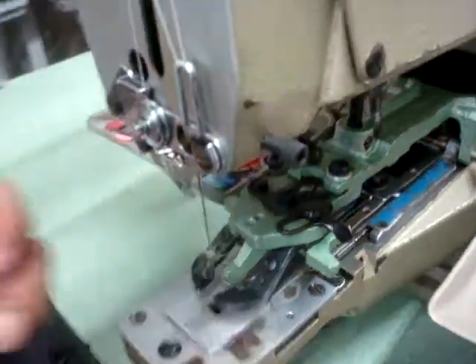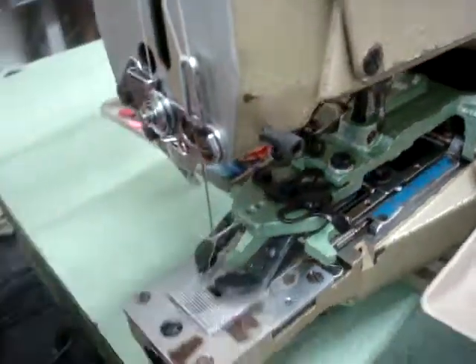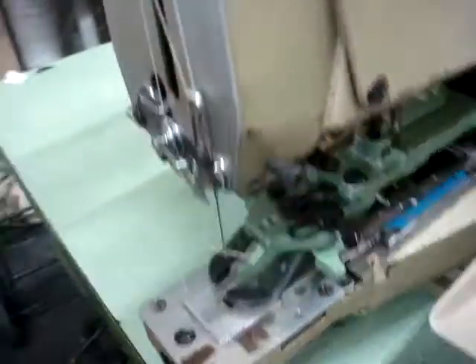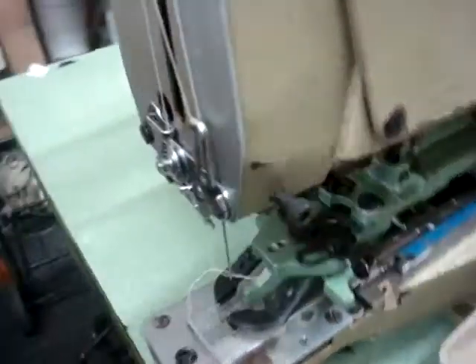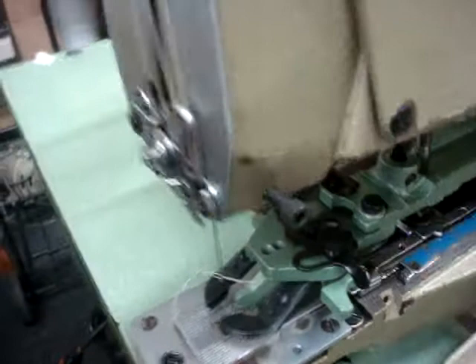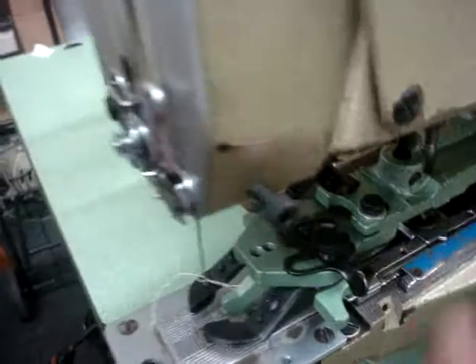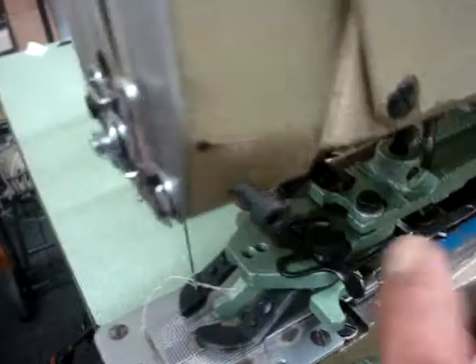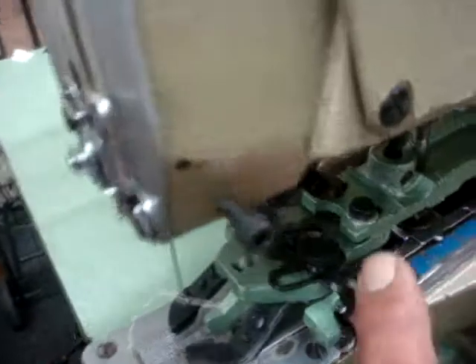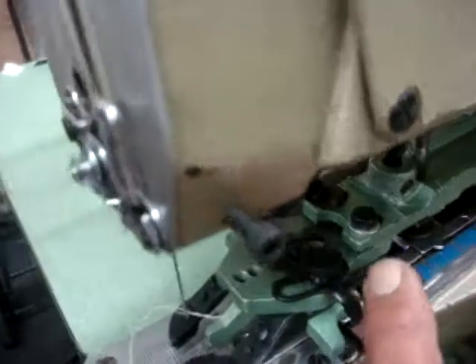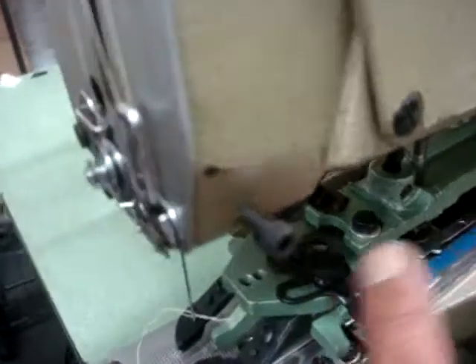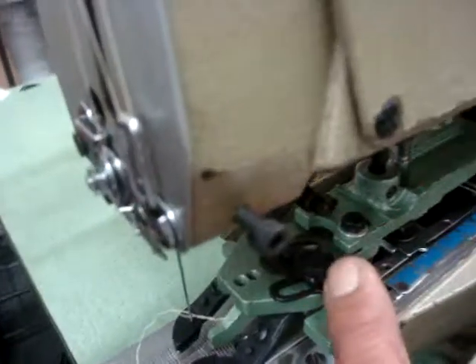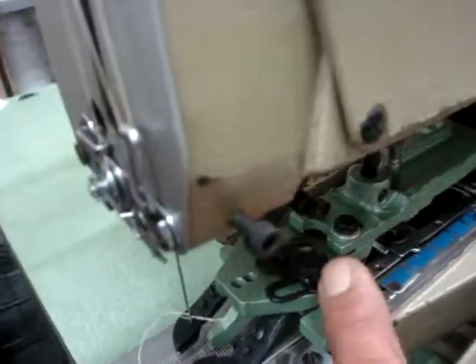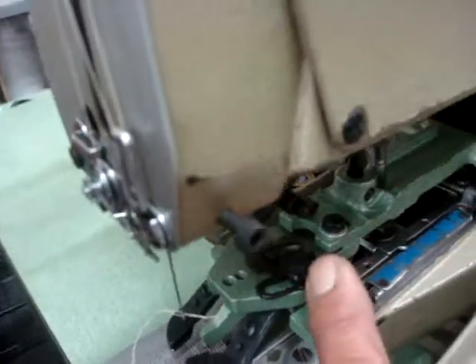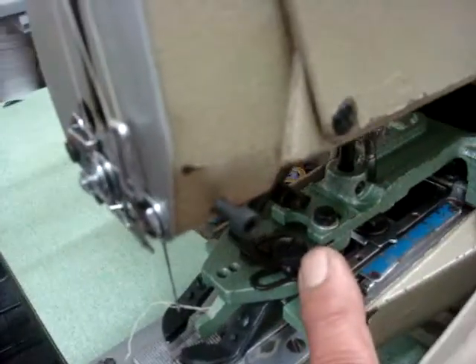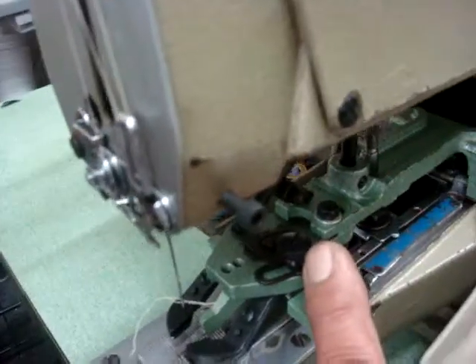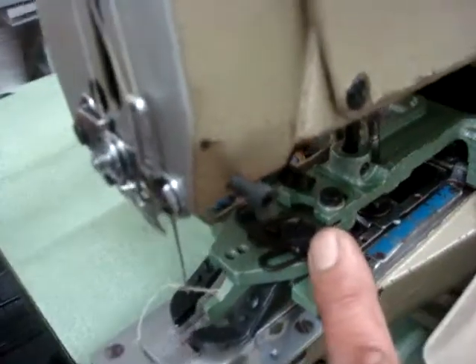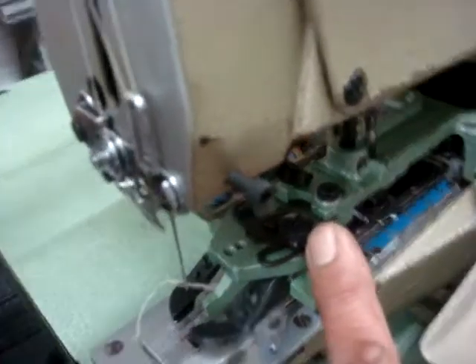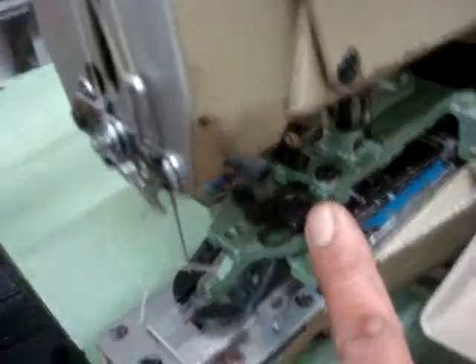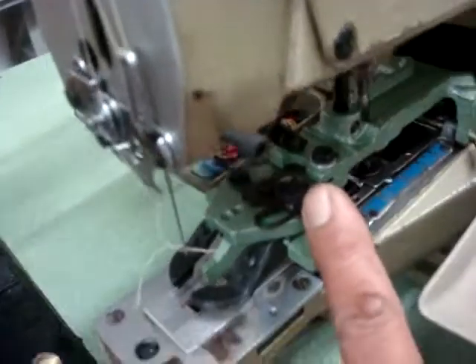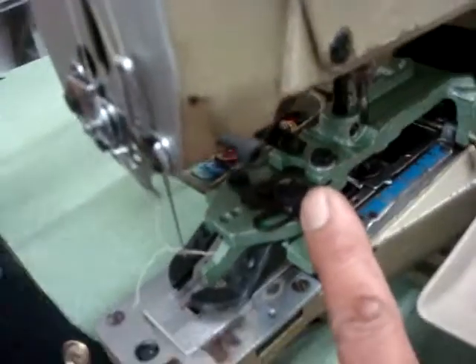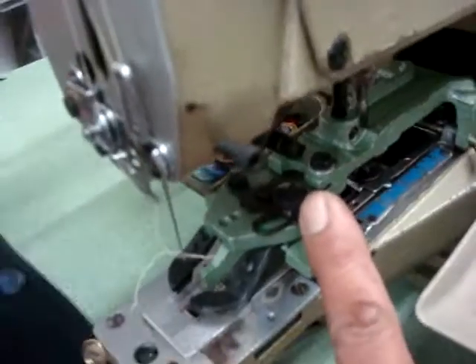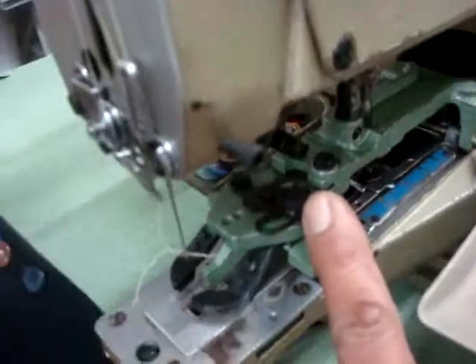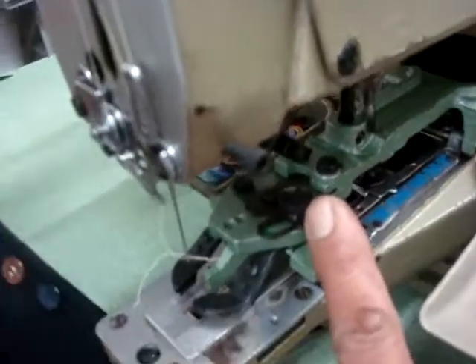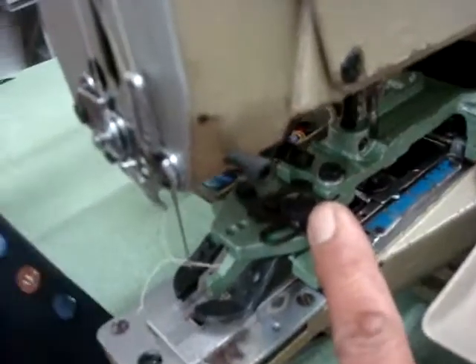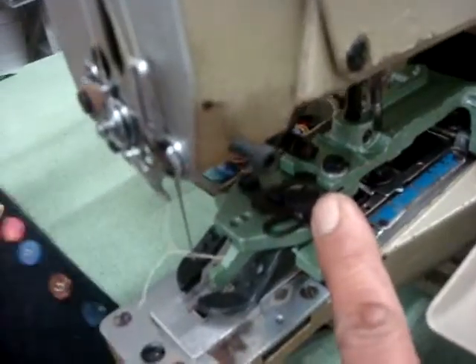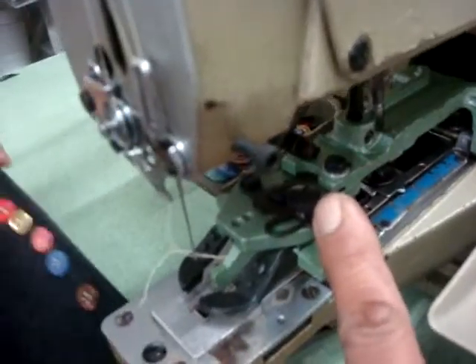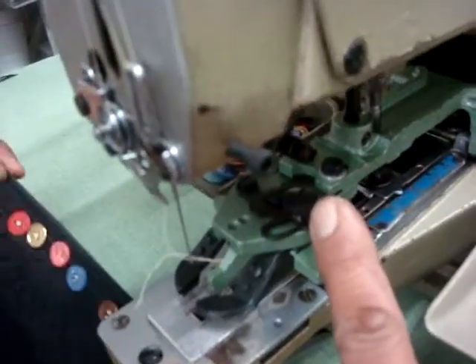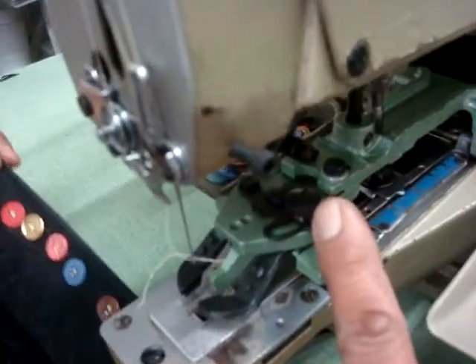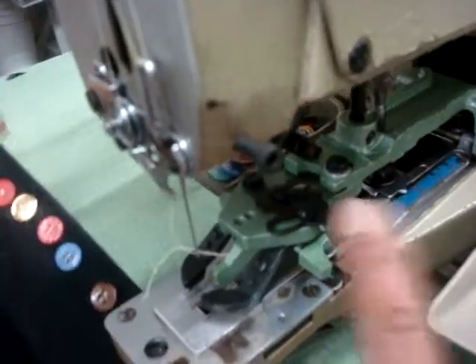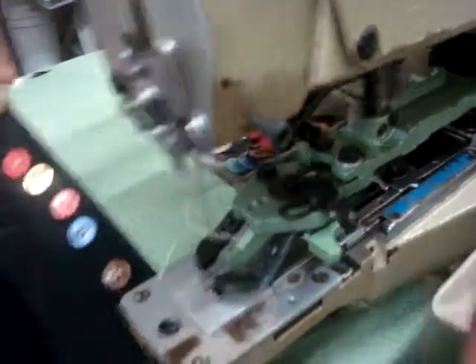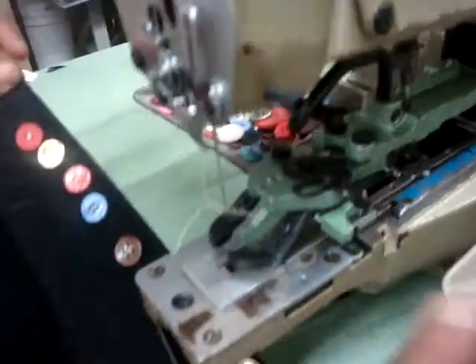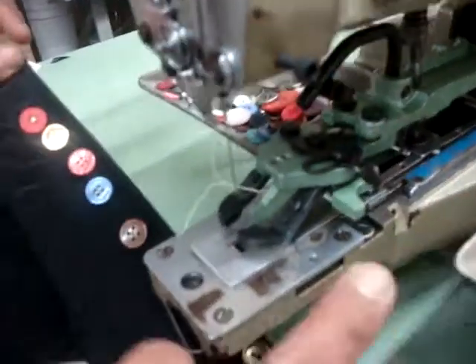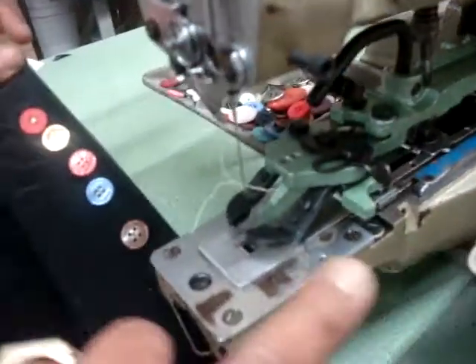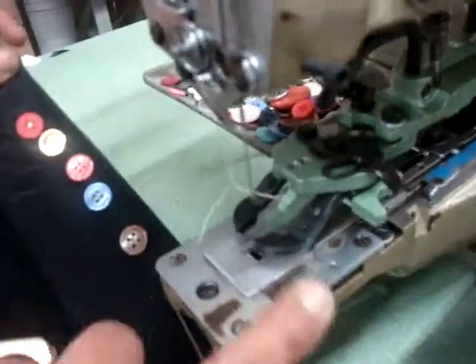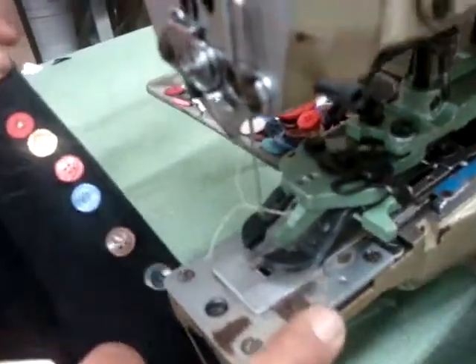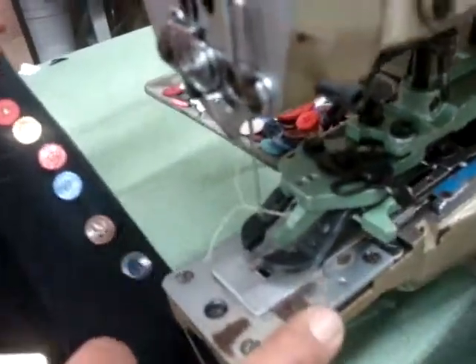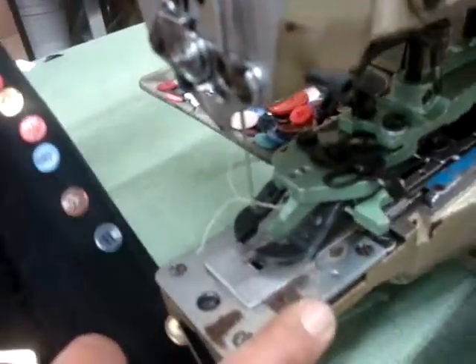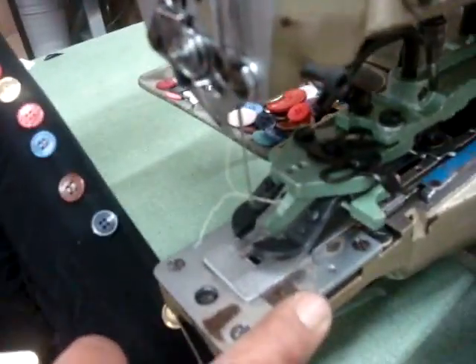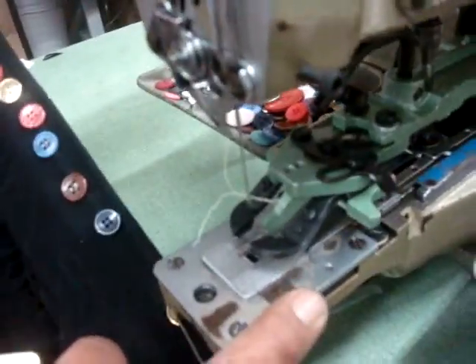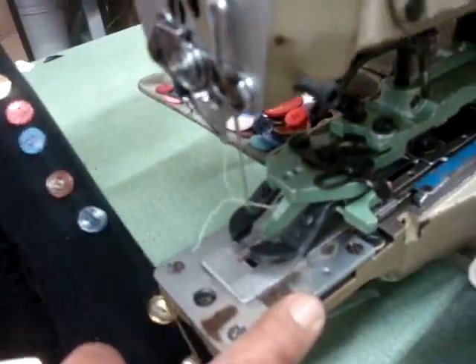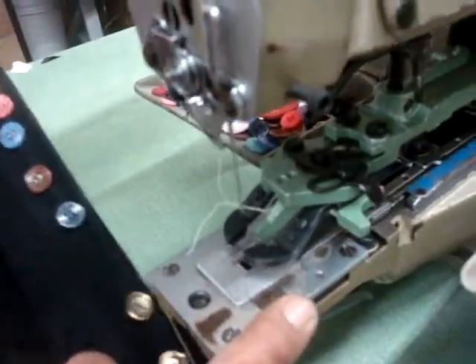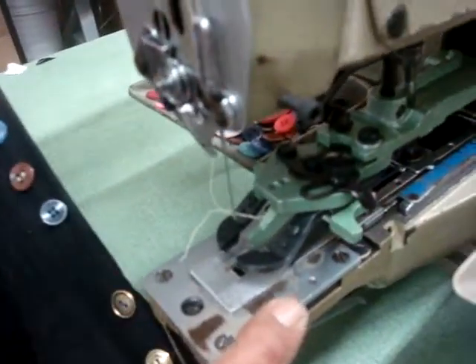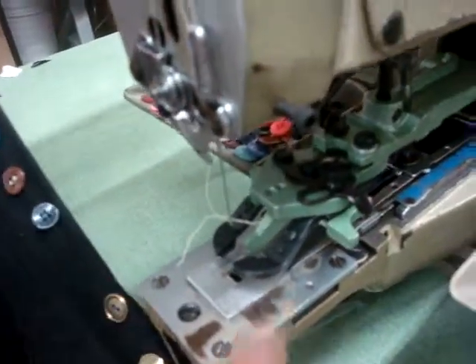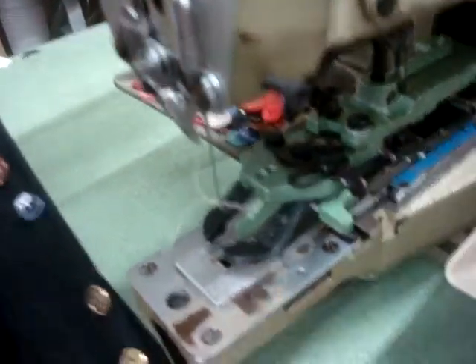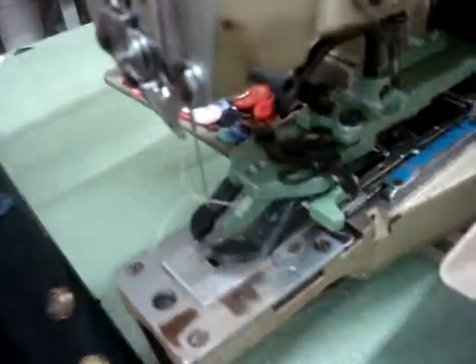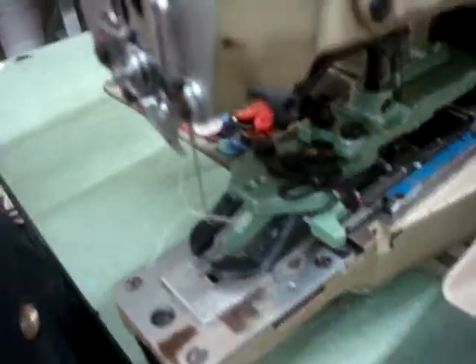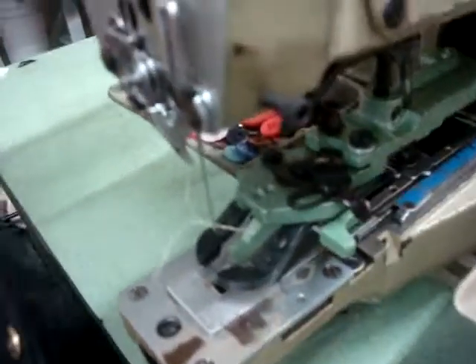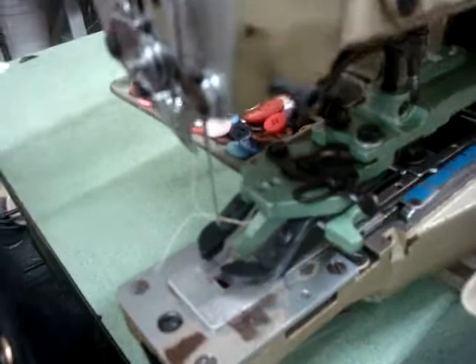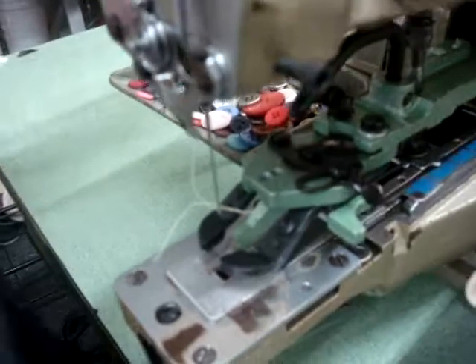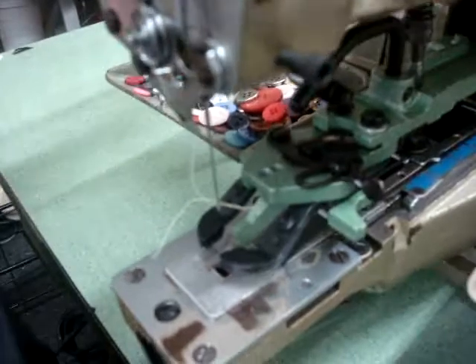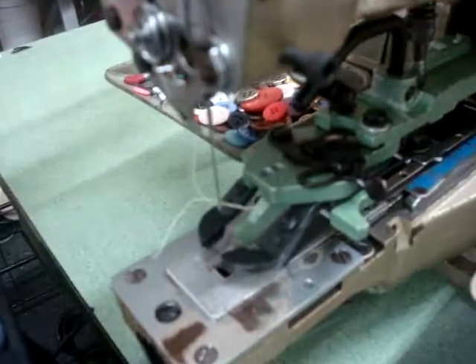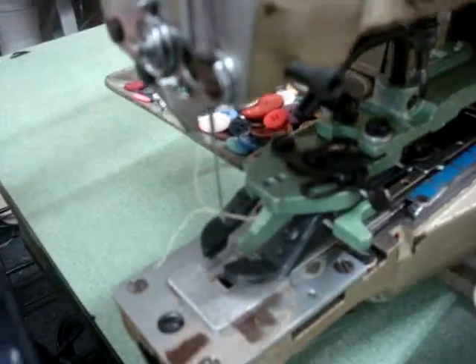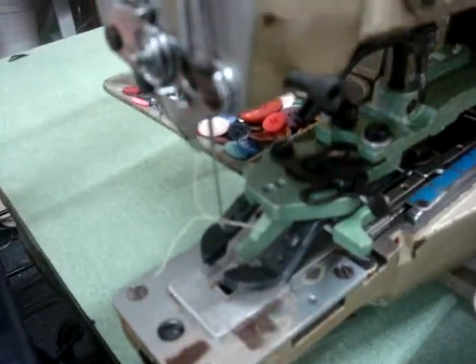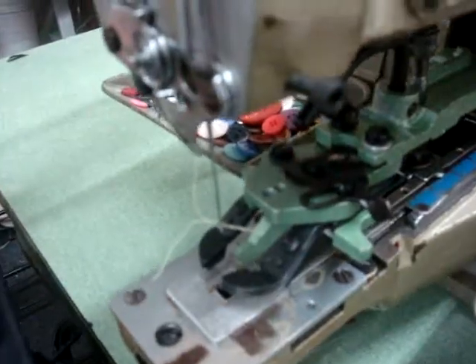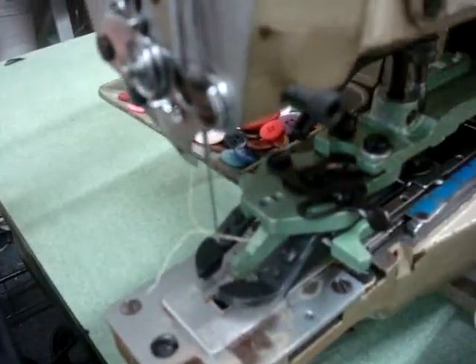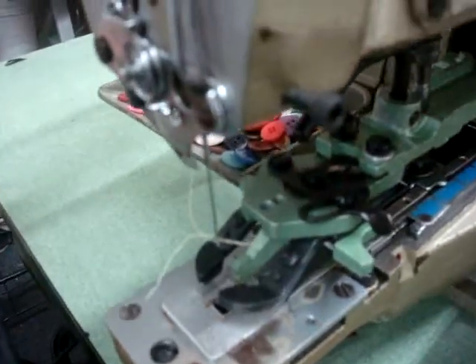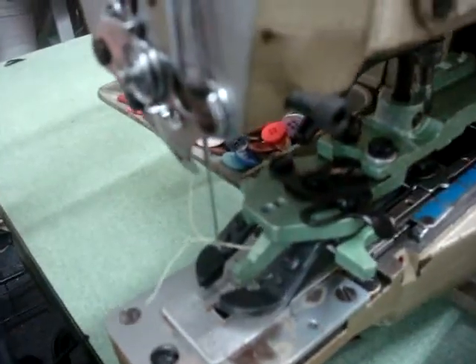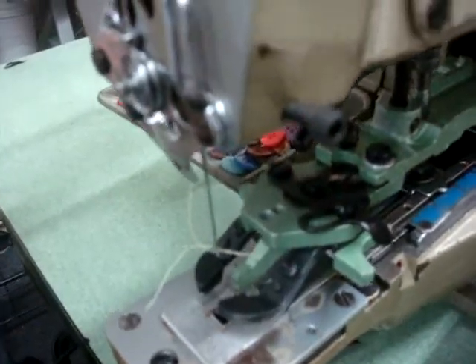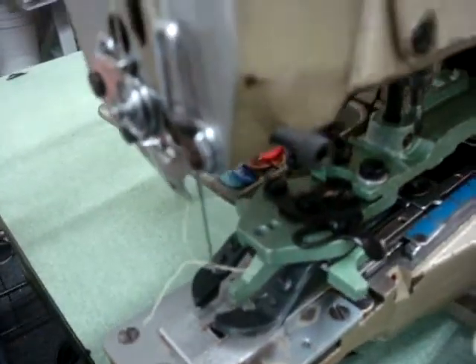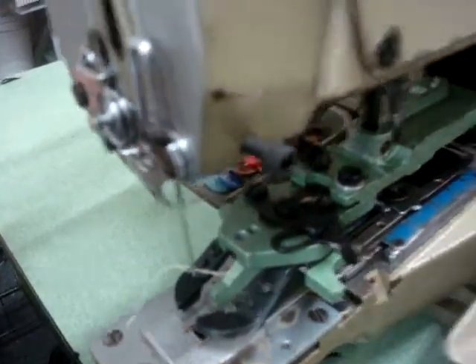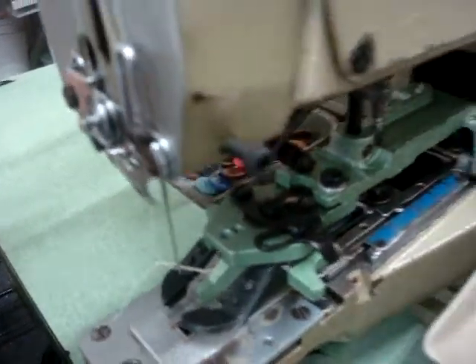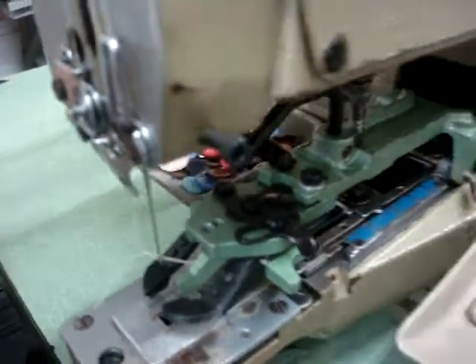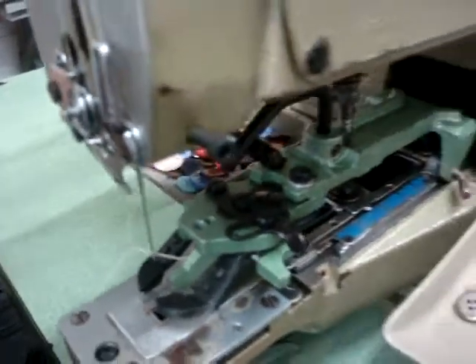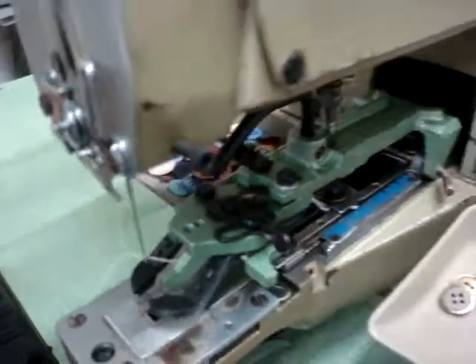And by changing that system, you can put a side button, which we can support with this machine.